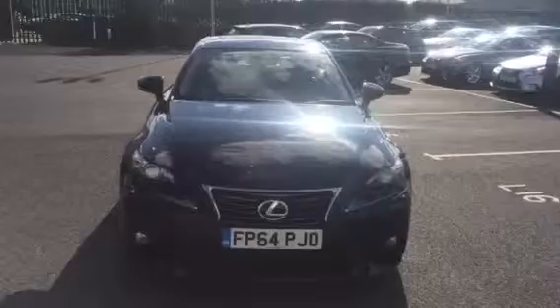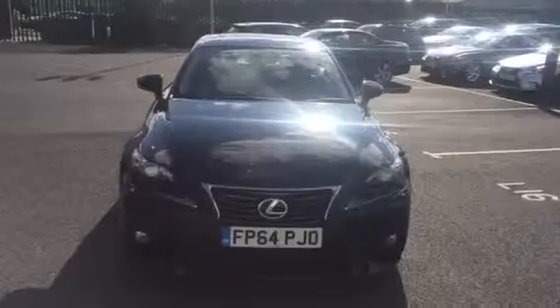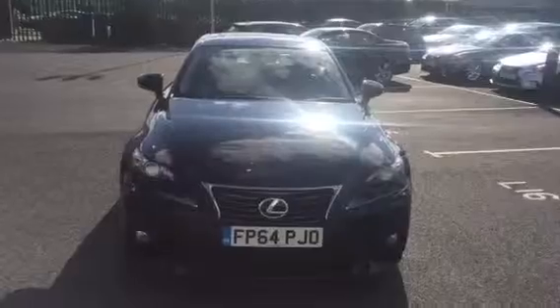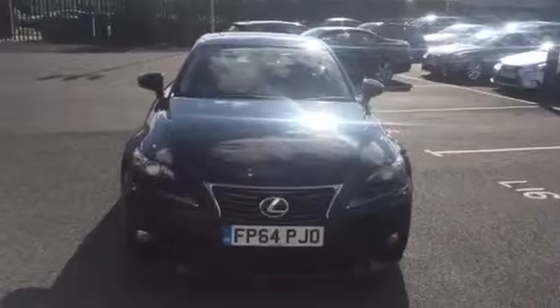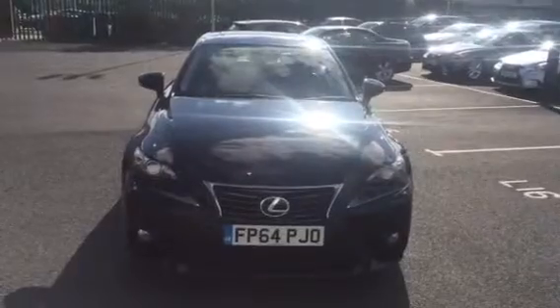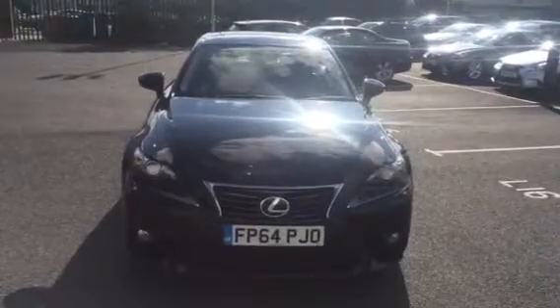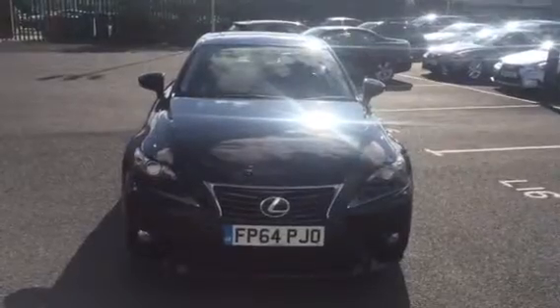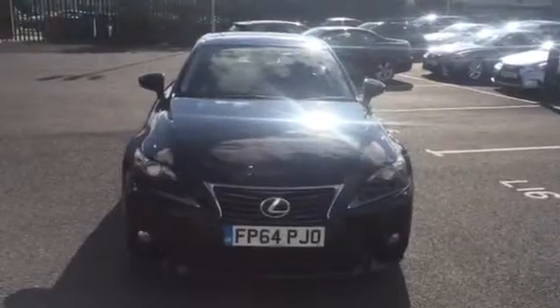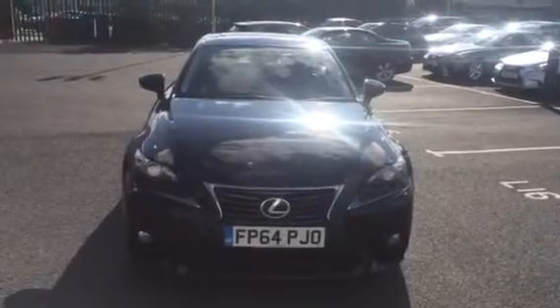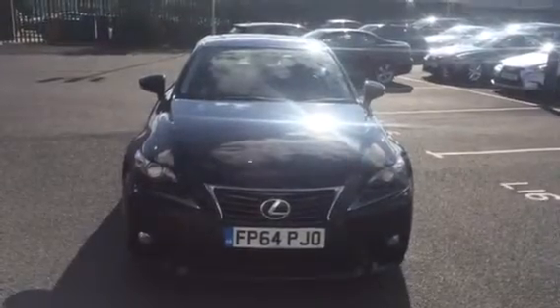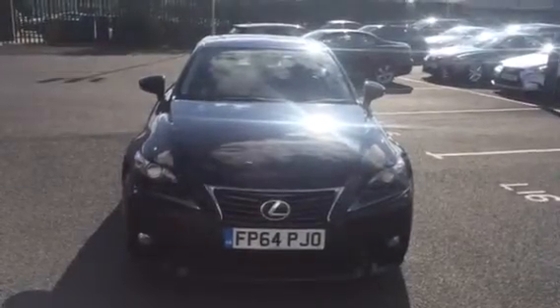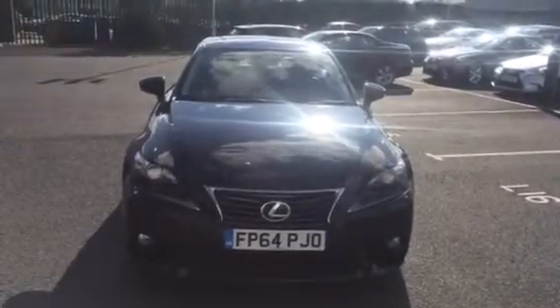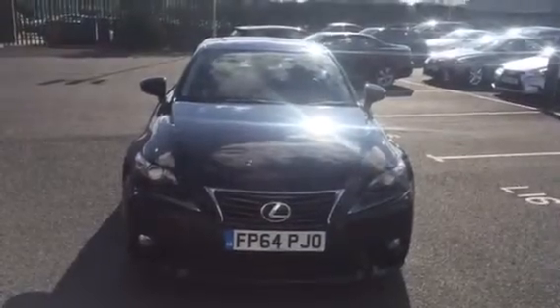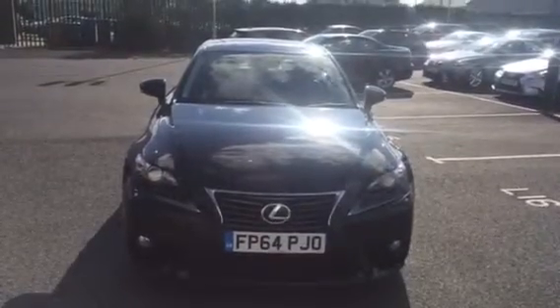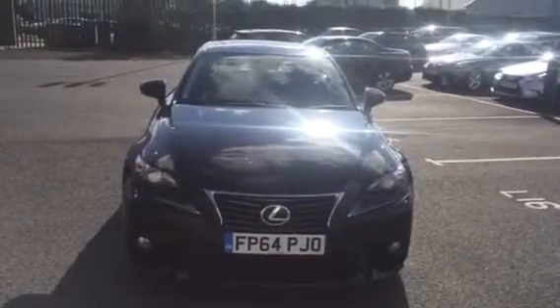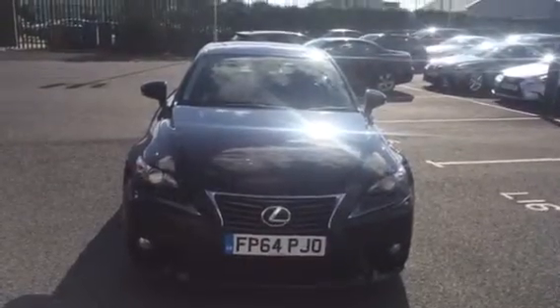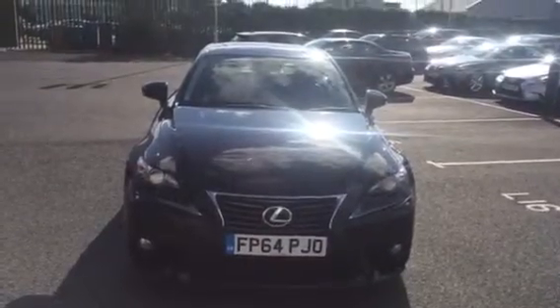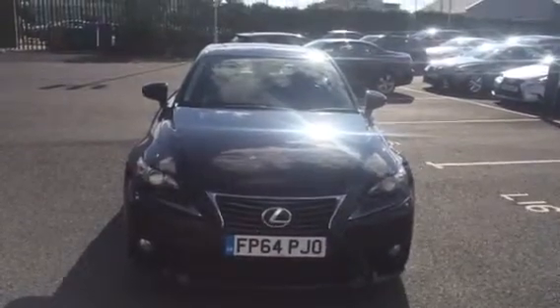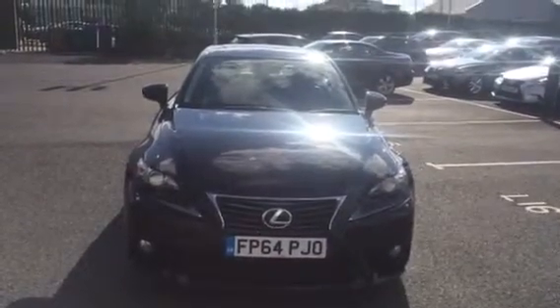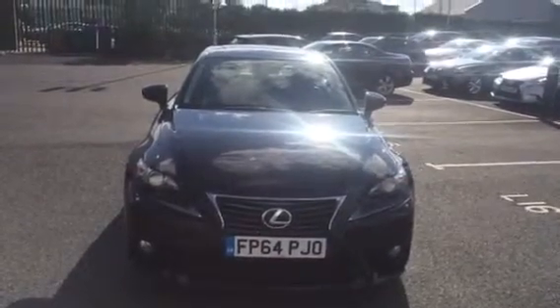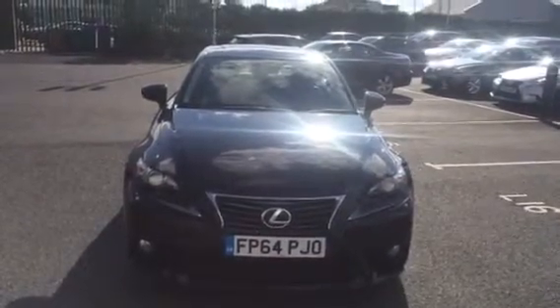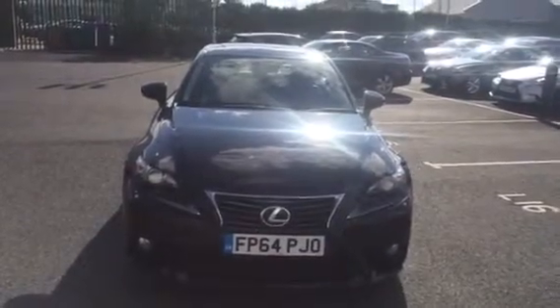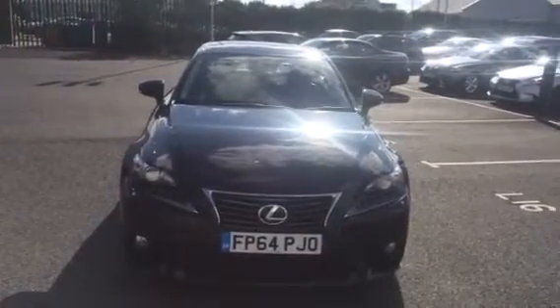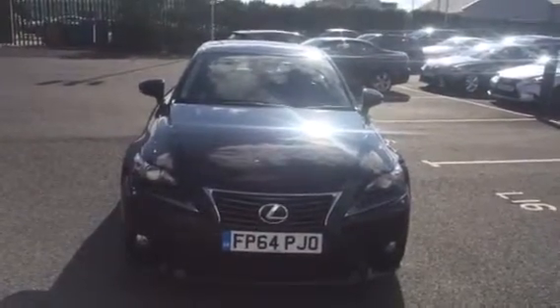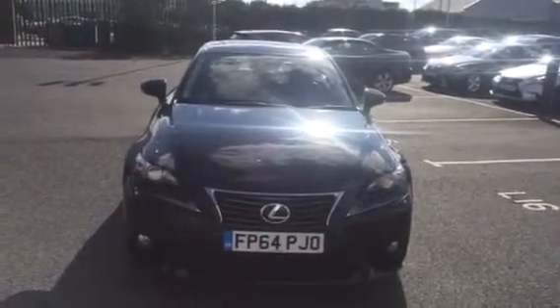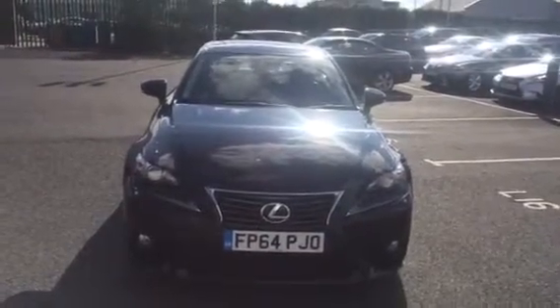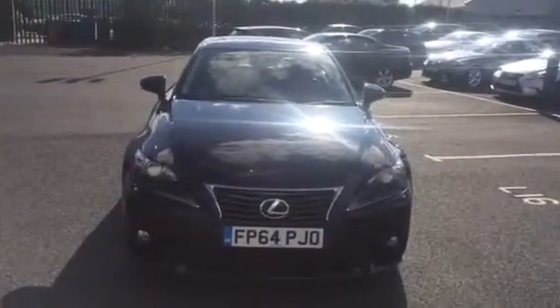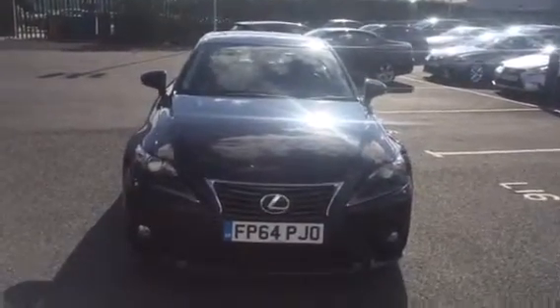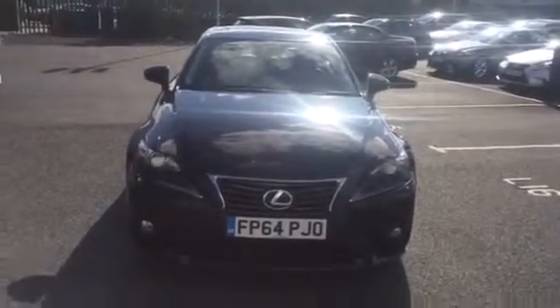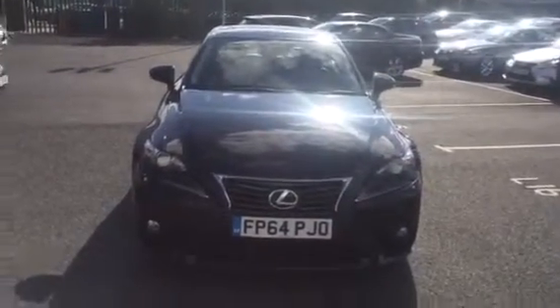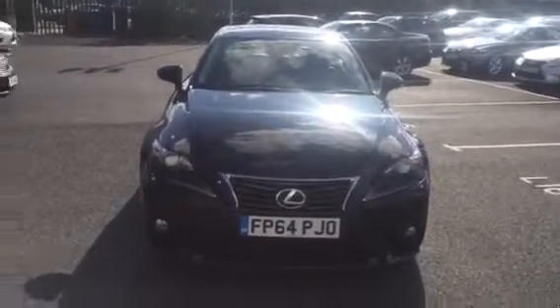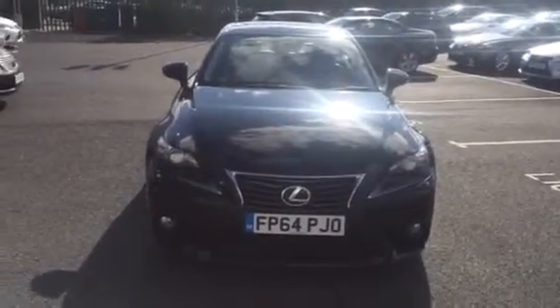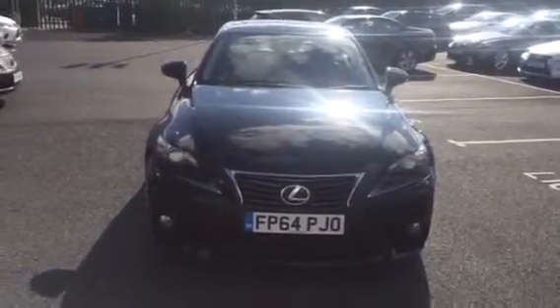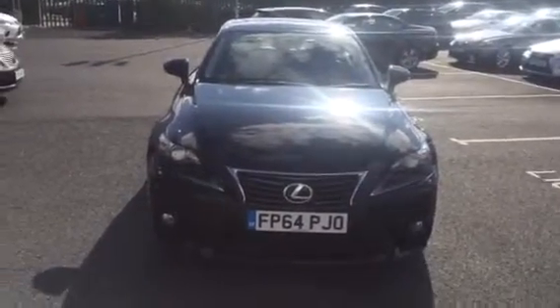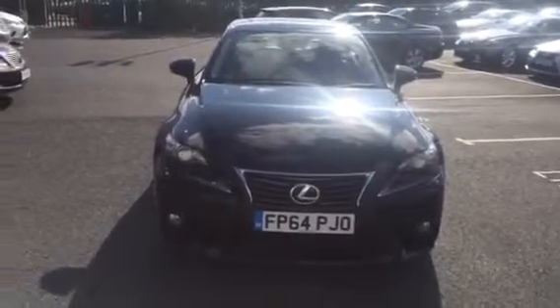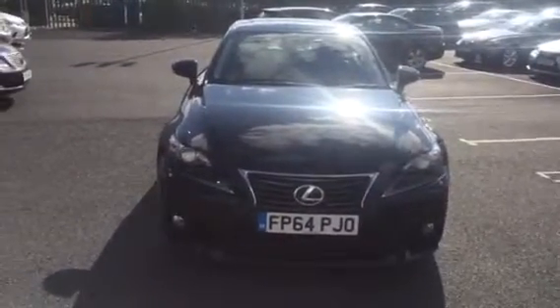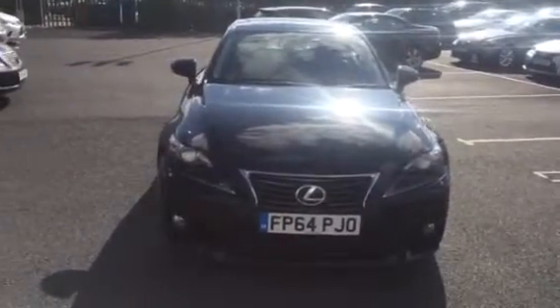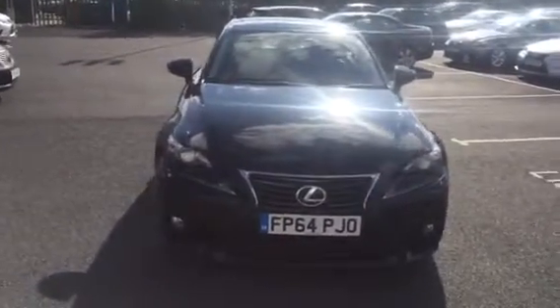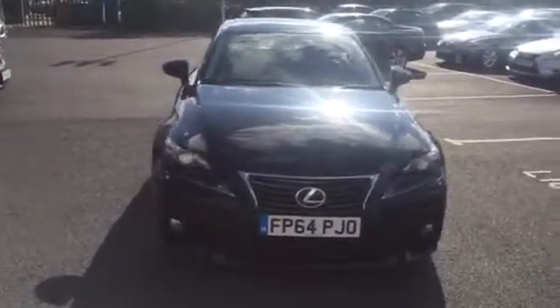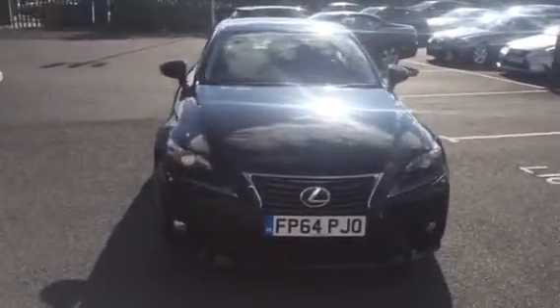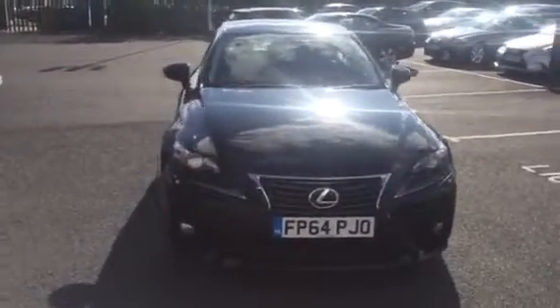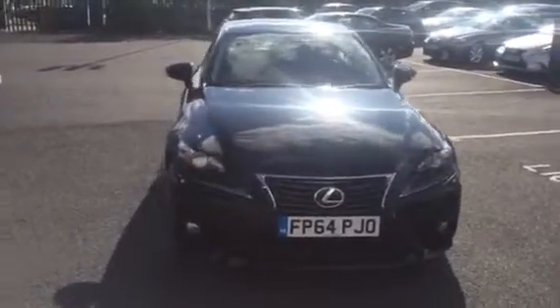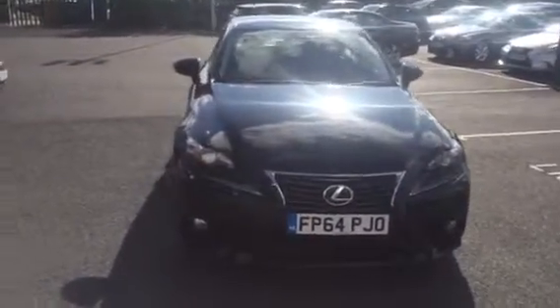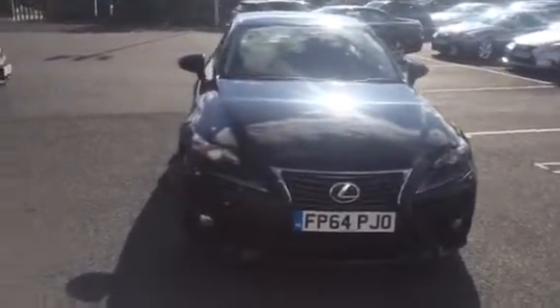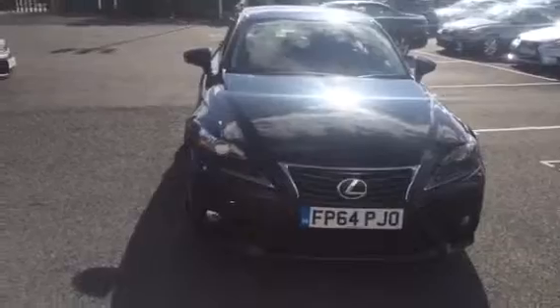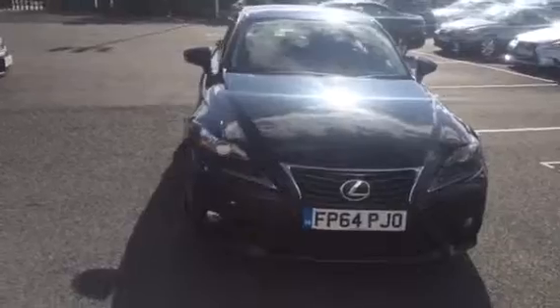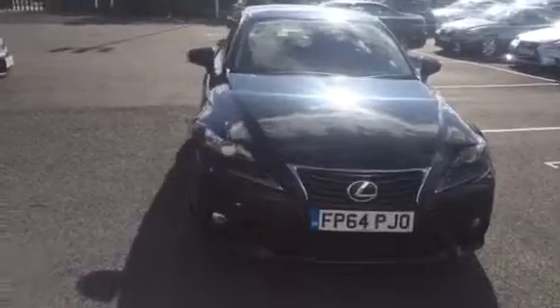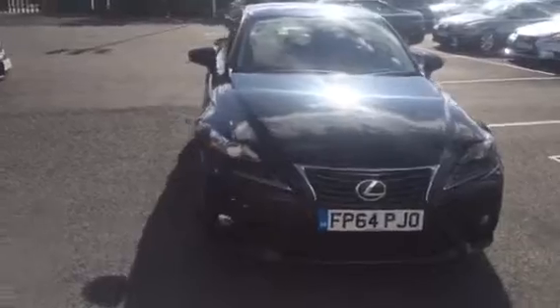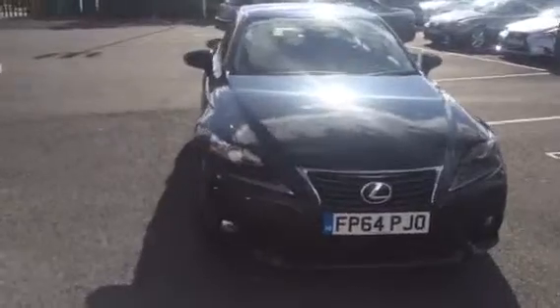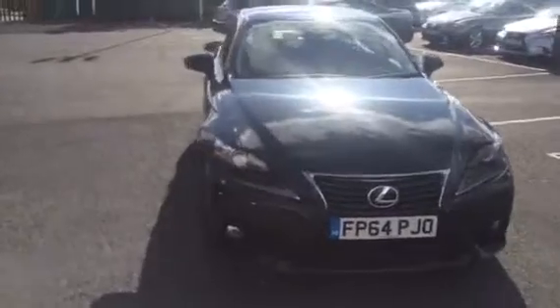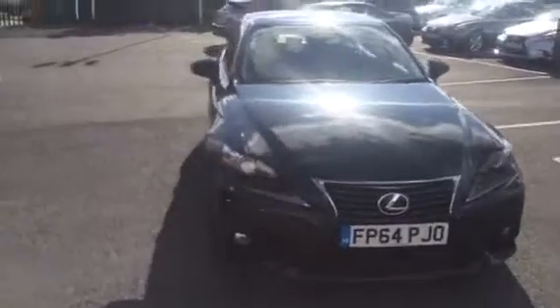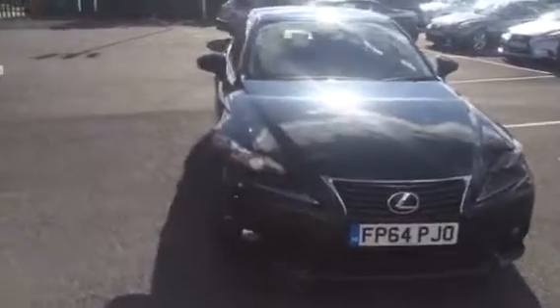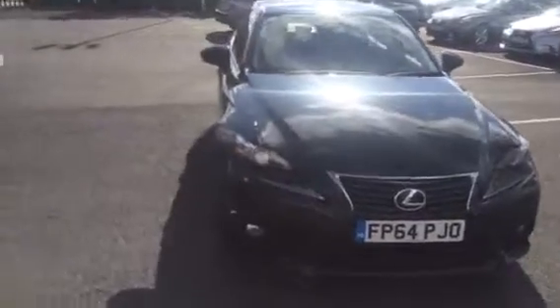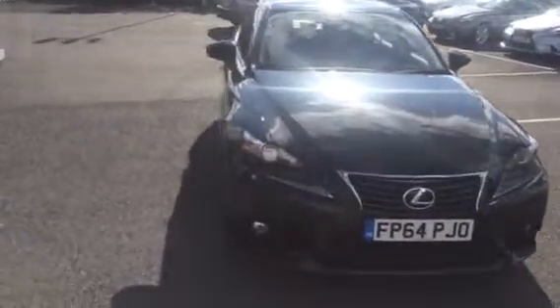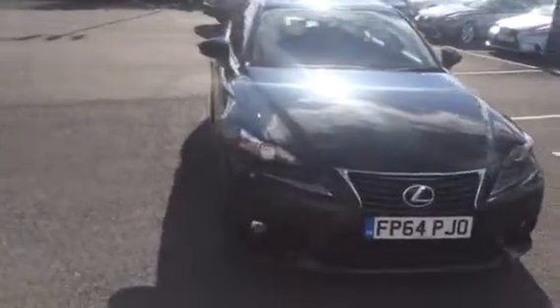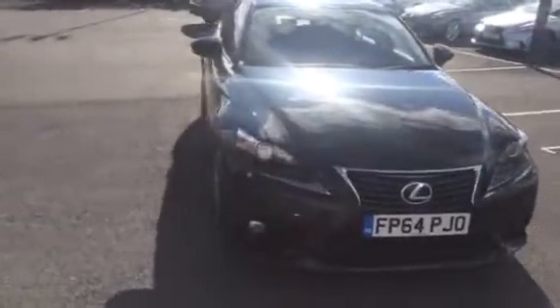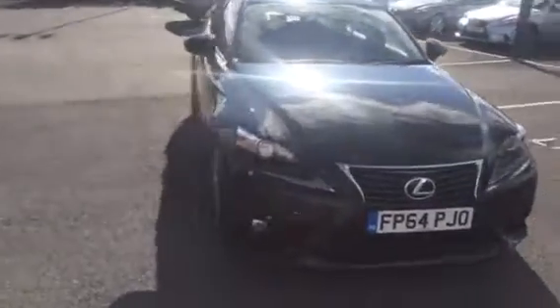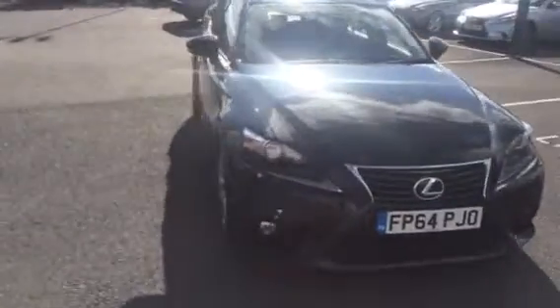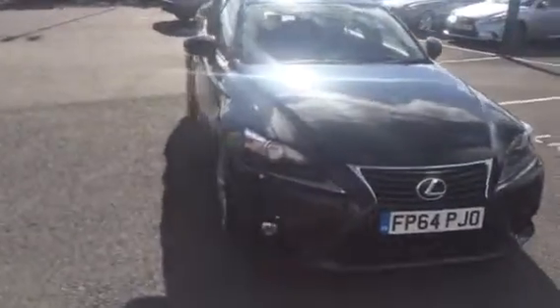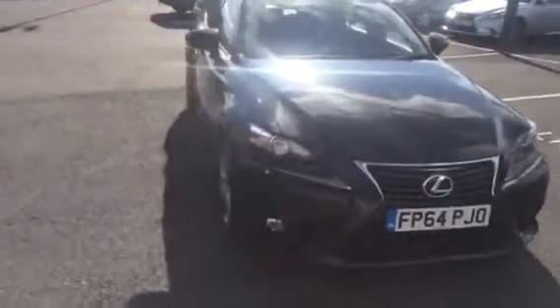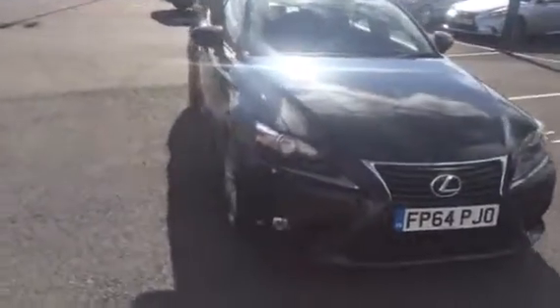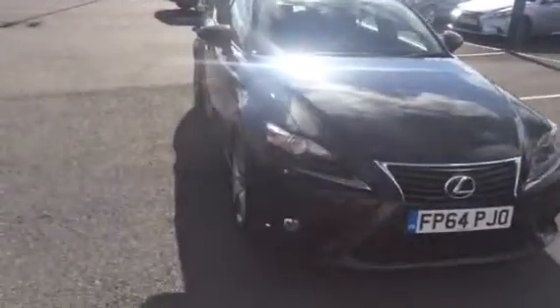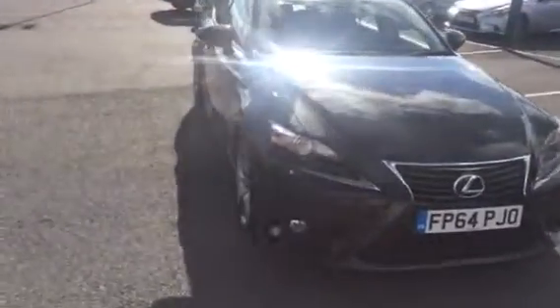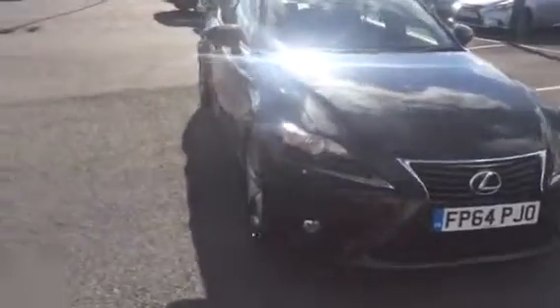Good afternoon Mr Manny, my name is Zelda here at Lexus Nottingham. Thank you very much for your enquiry into the wonderful Lexus IS300 Hybrid.